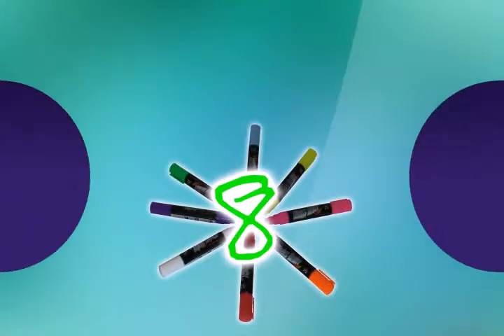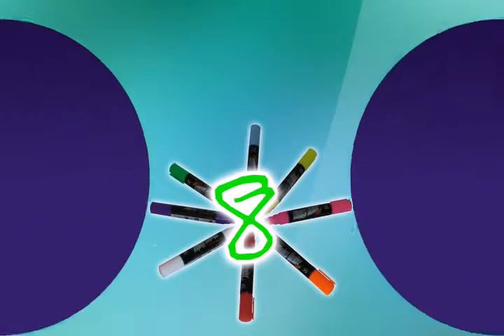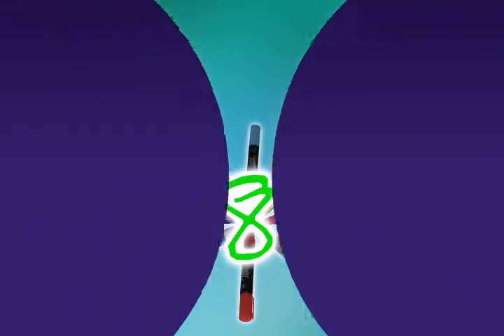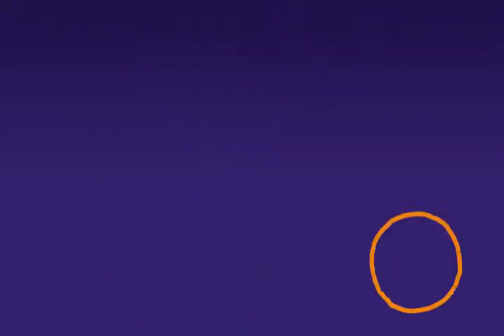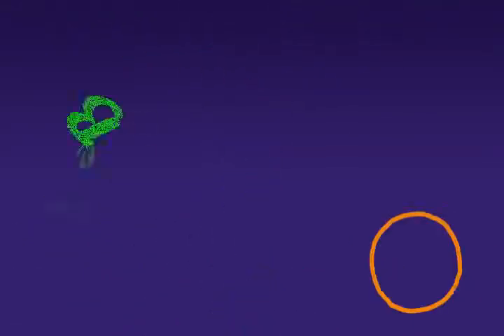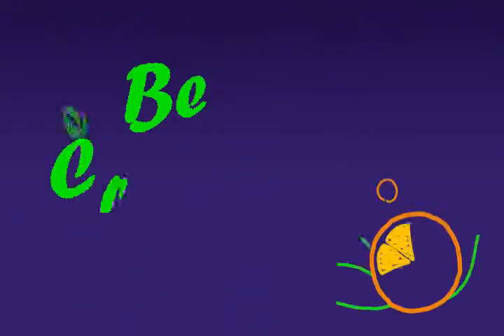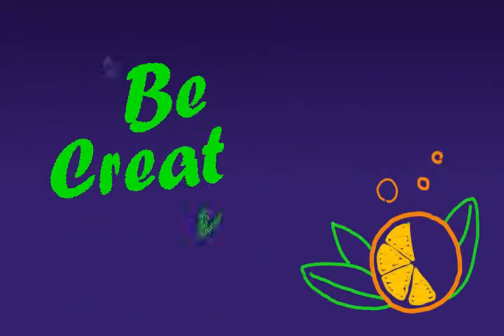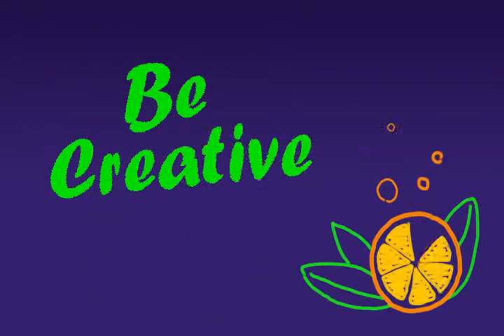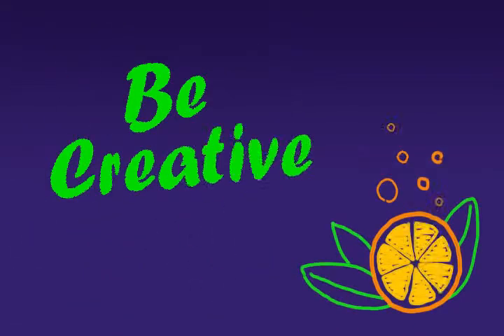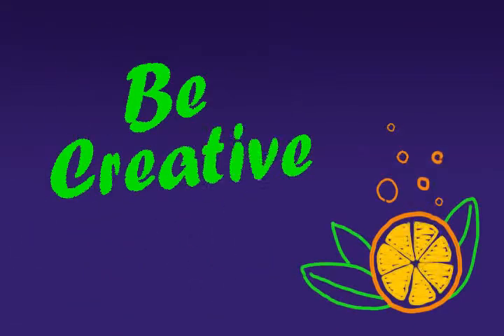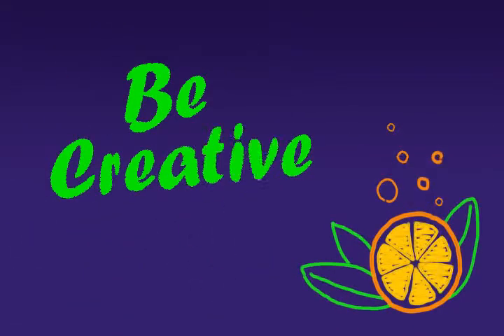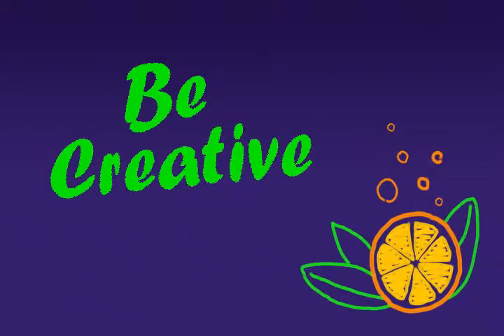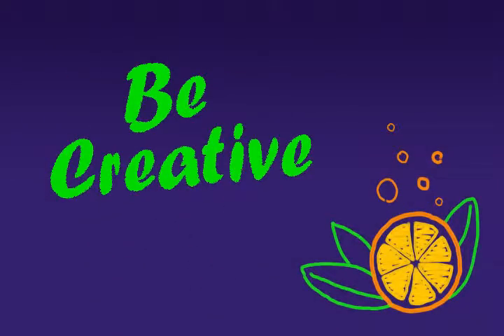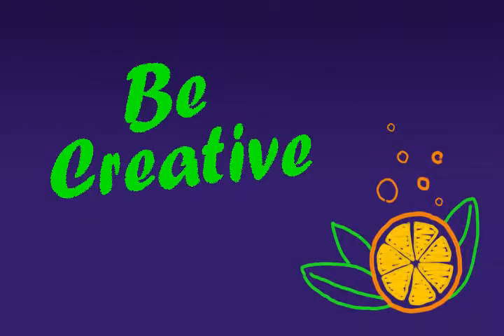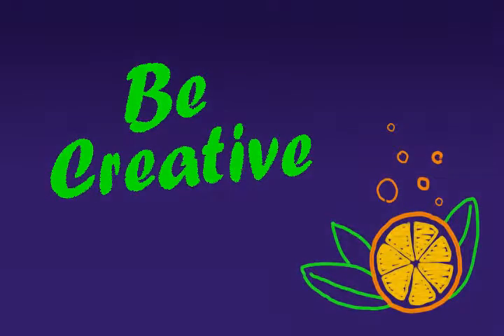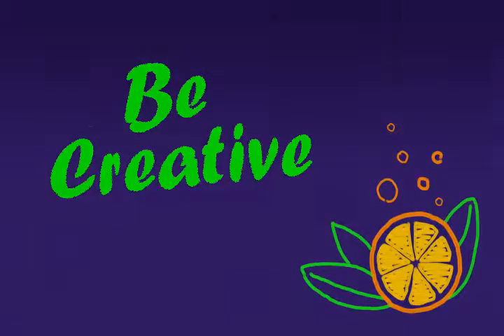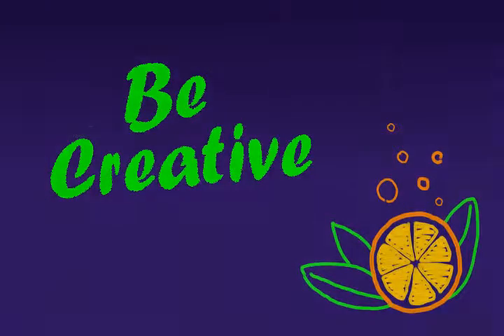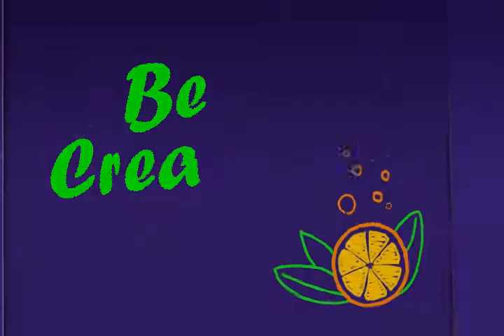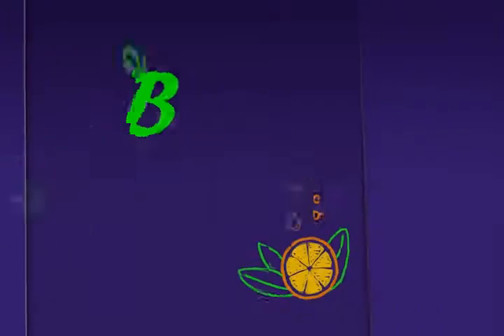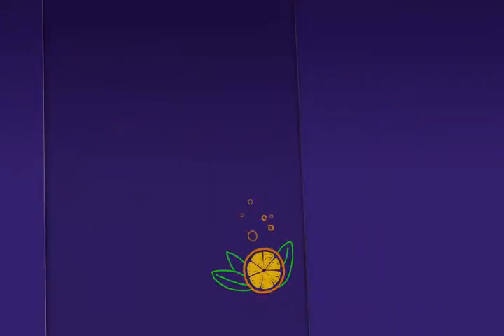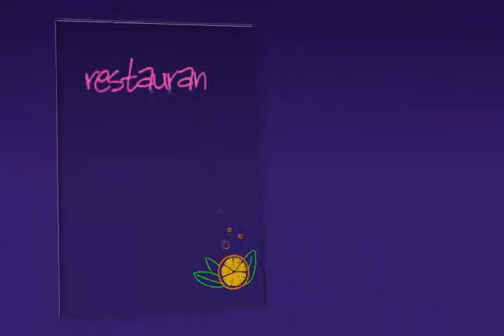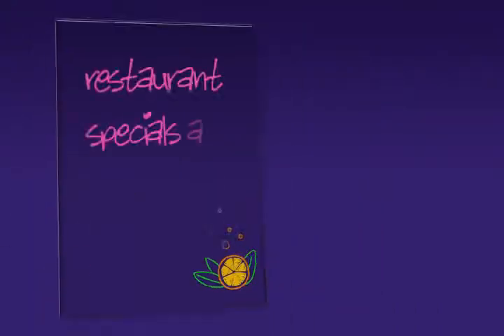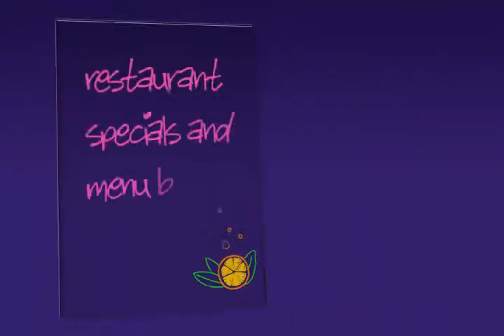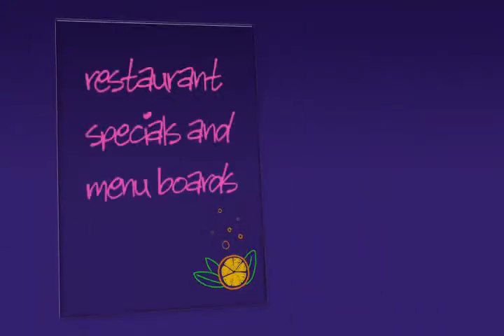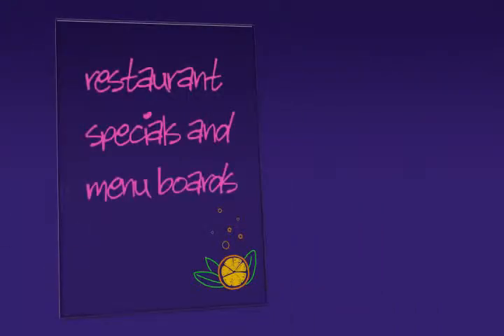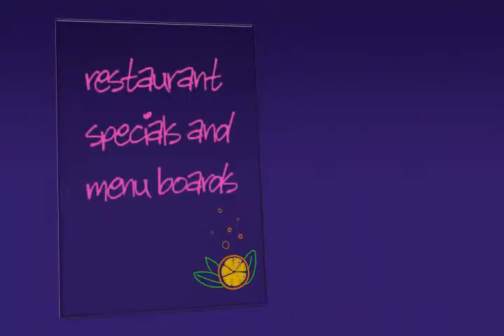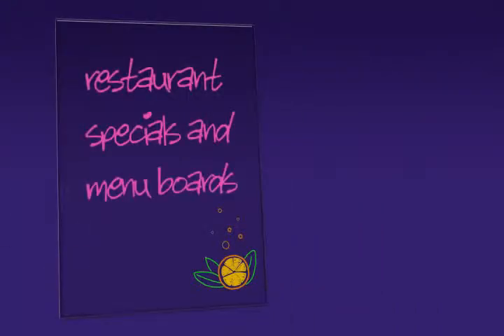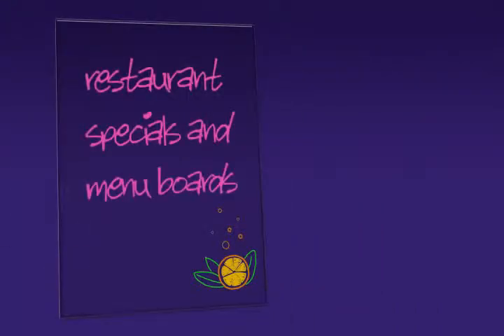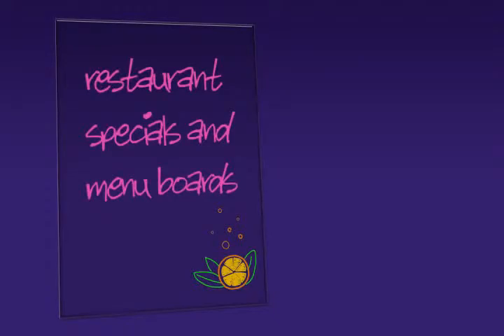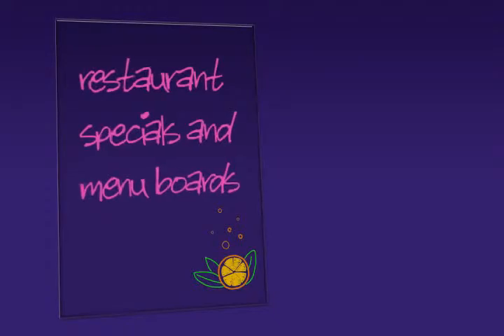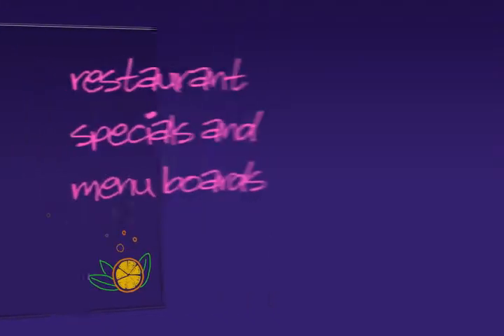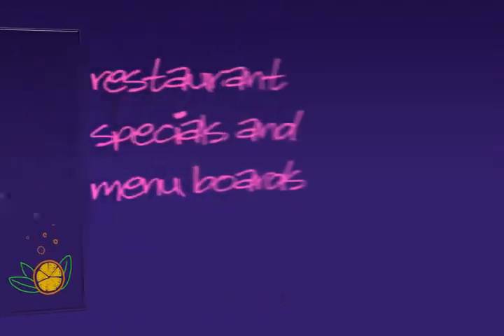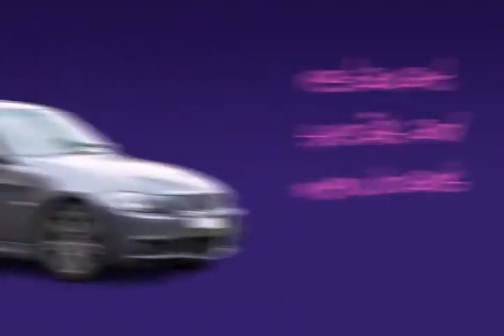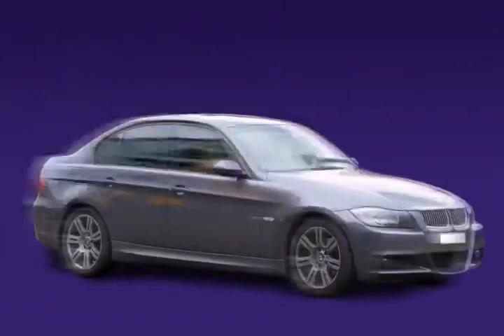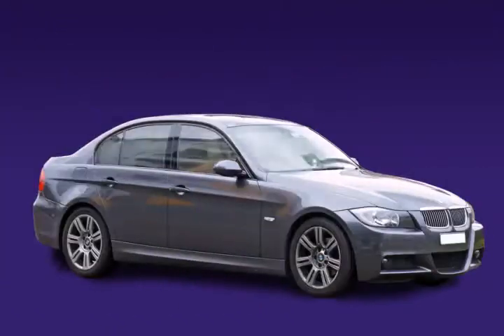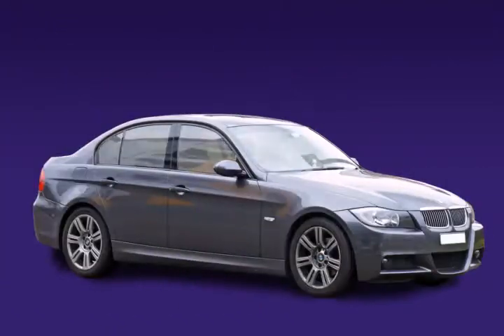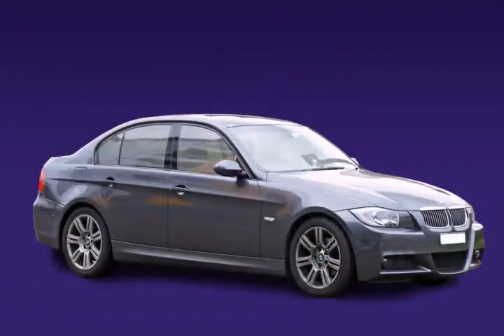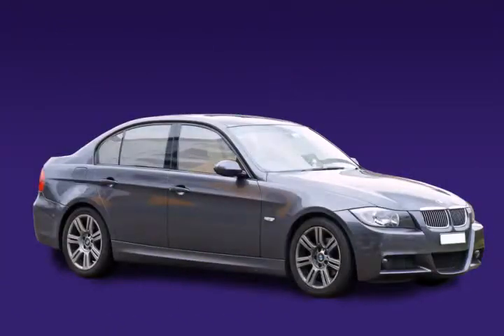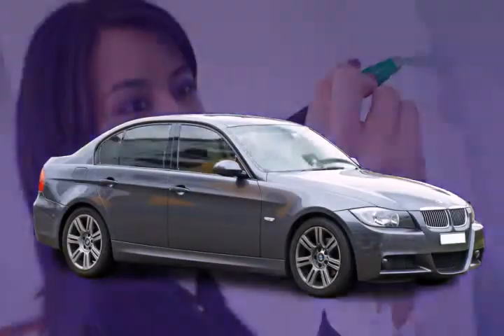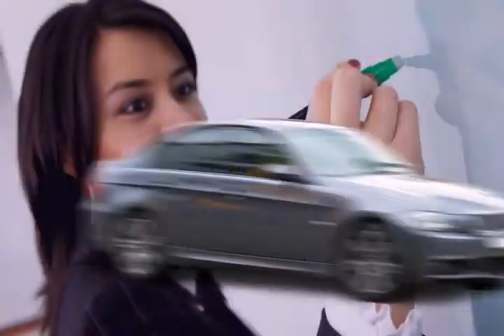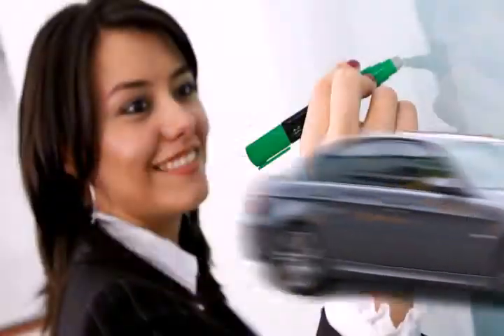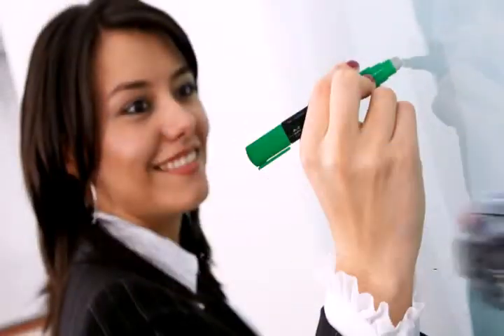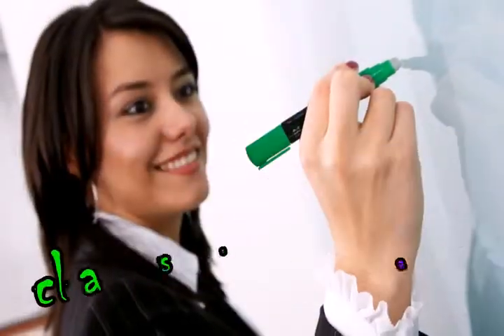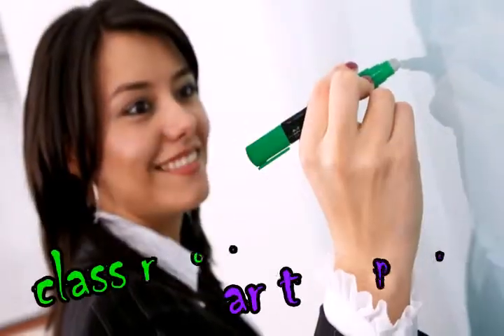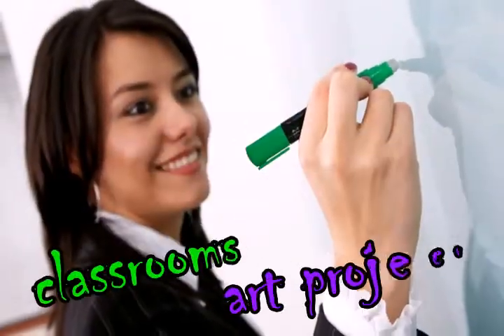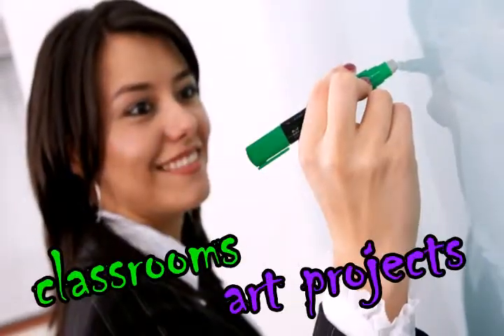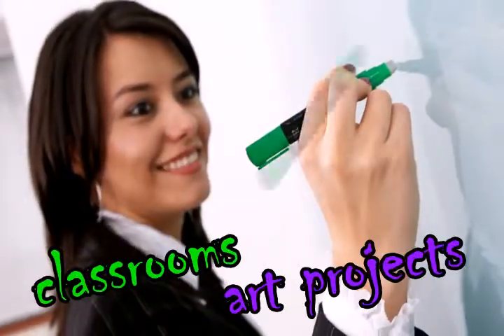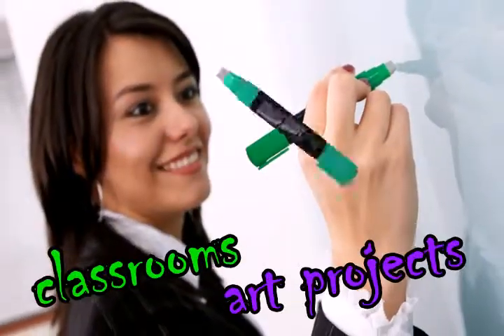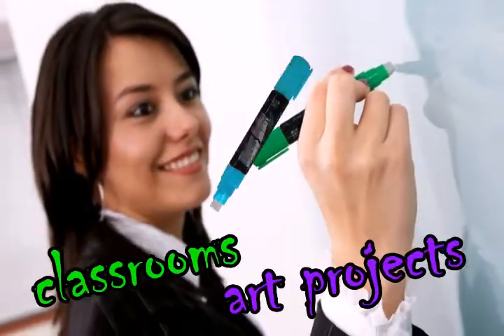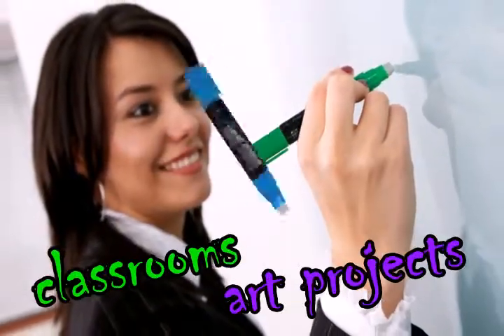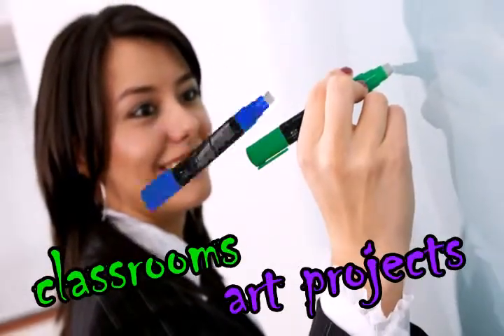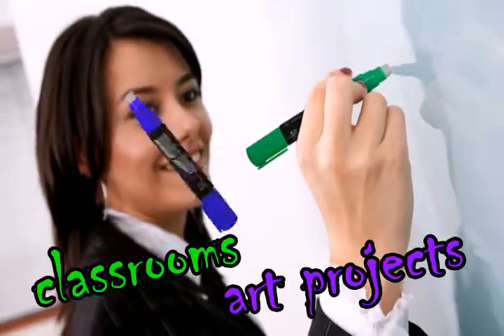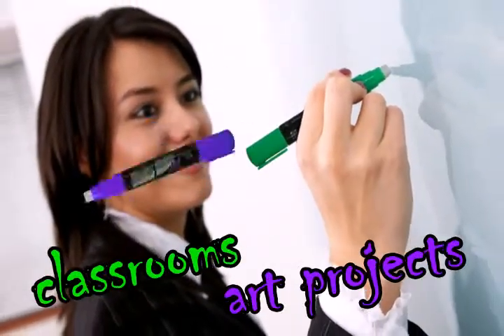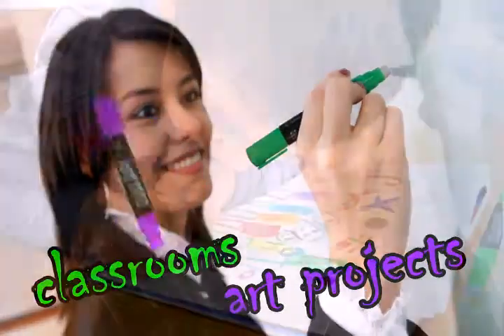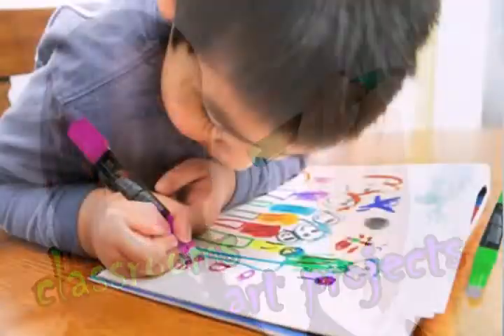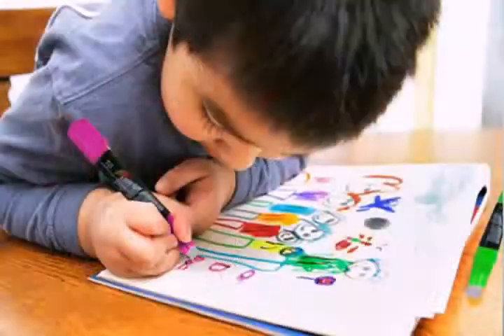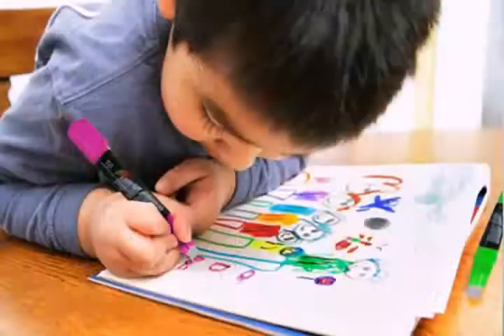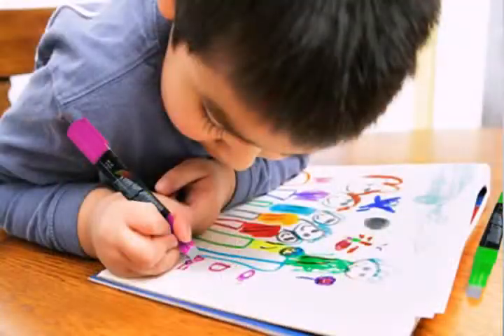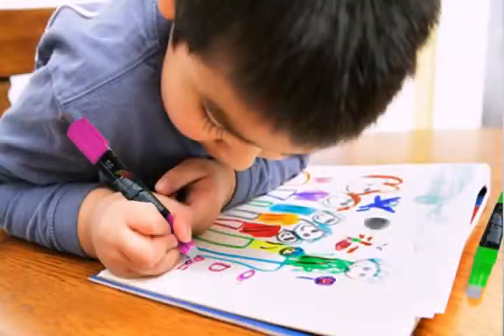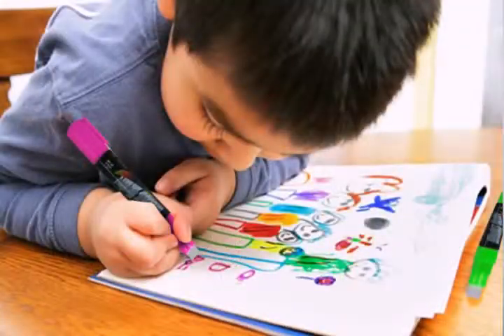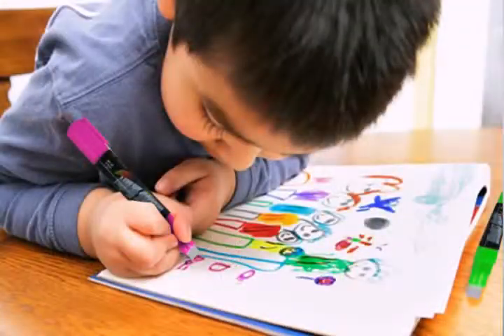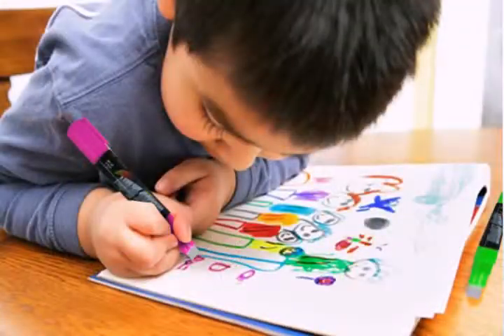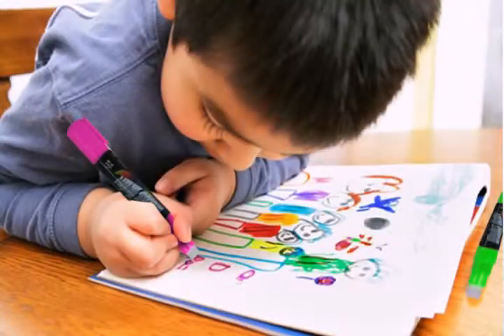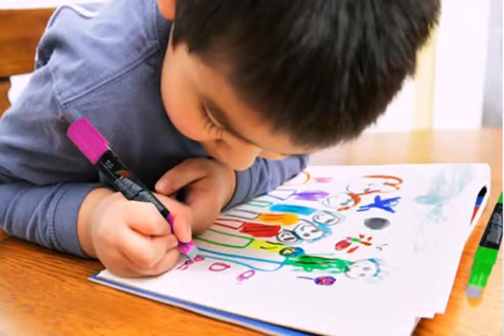Let your creativity run wild. Great for restaurant specials and menu boards, car windows, classrooms, art projects, and kids' fun playtimes.